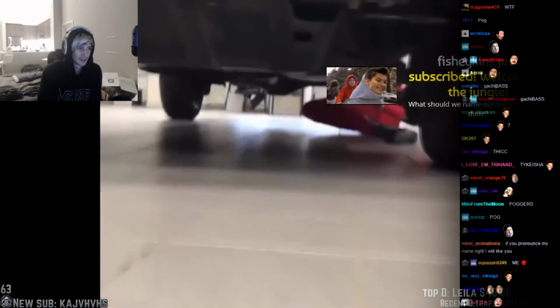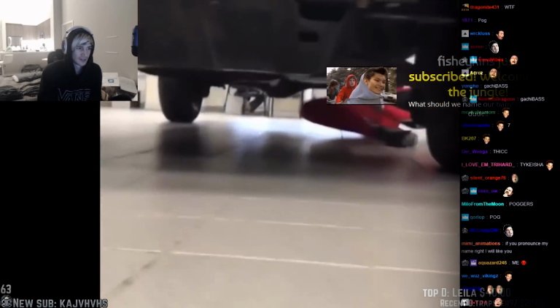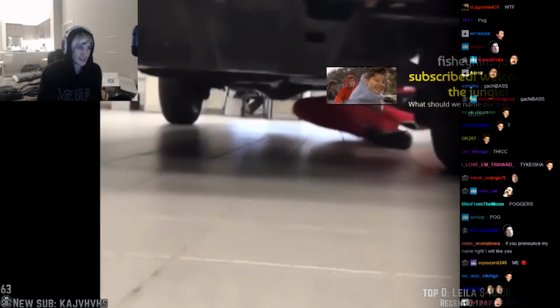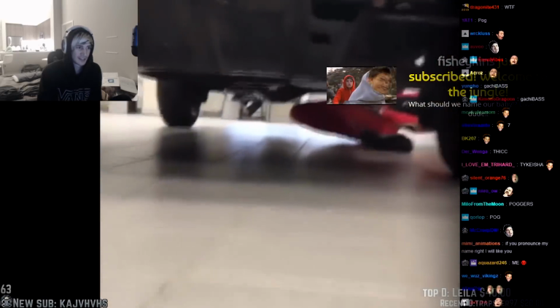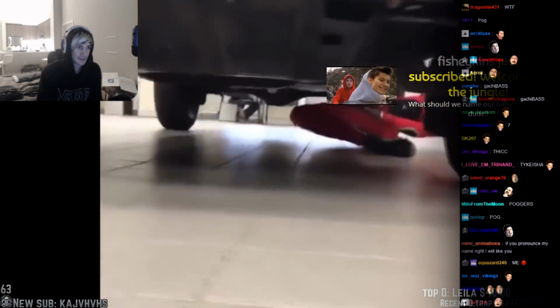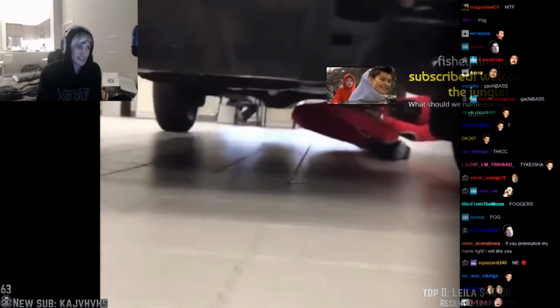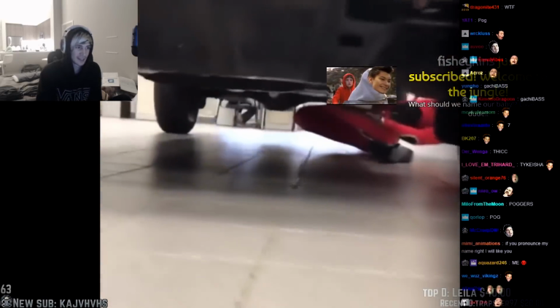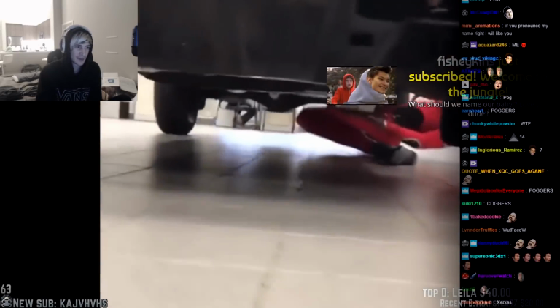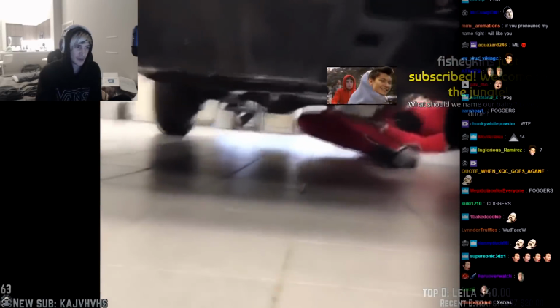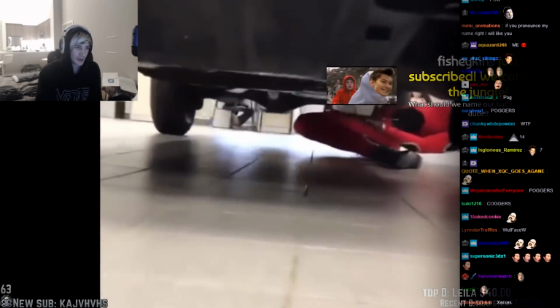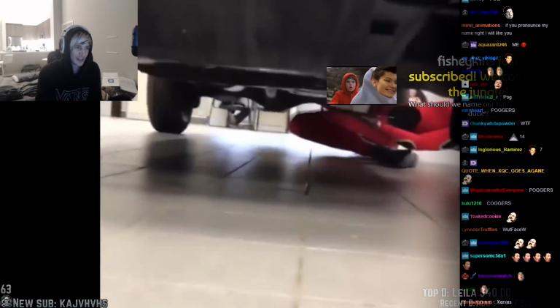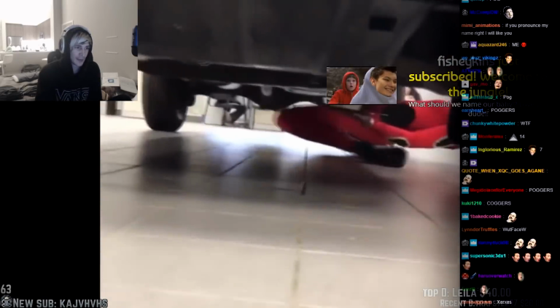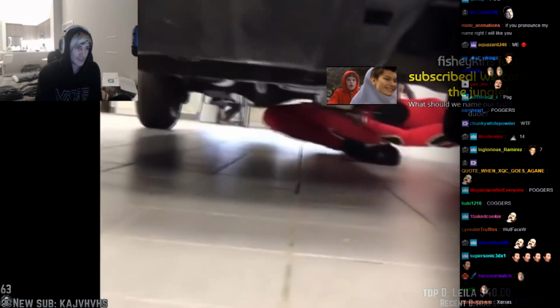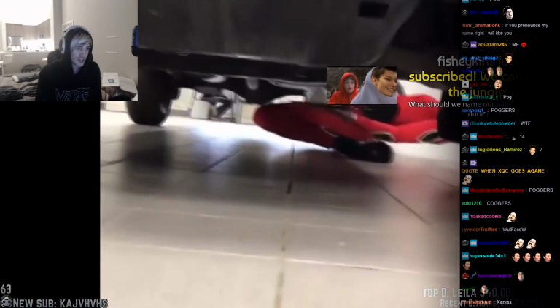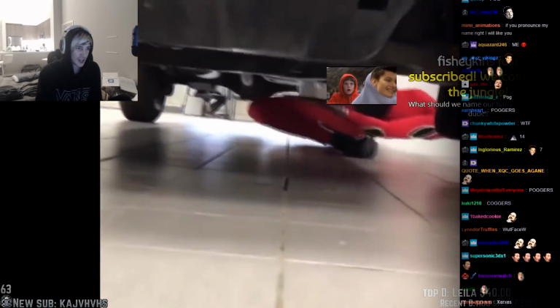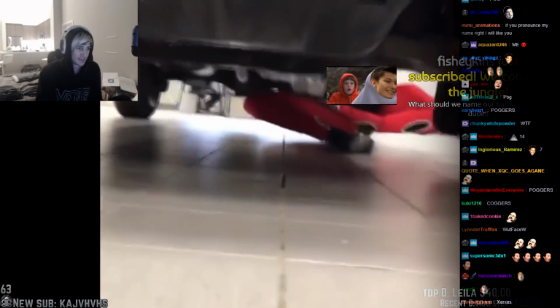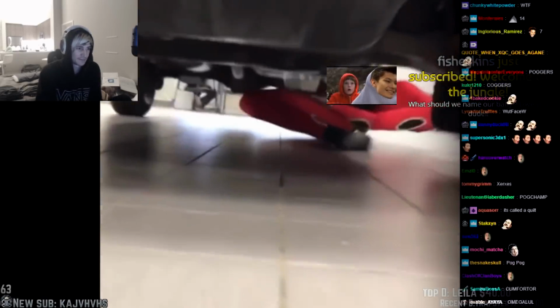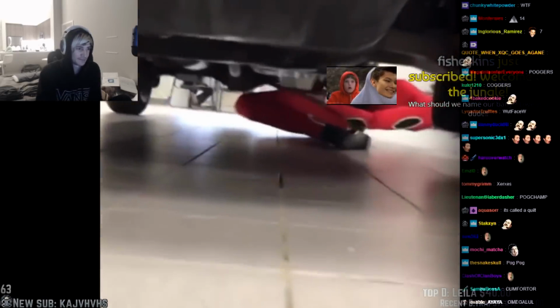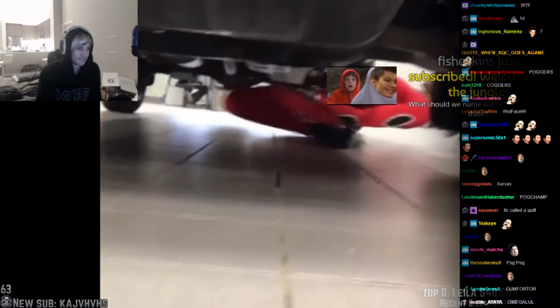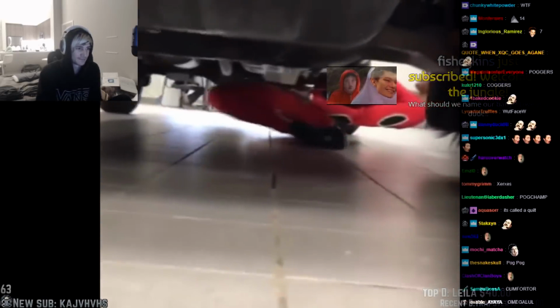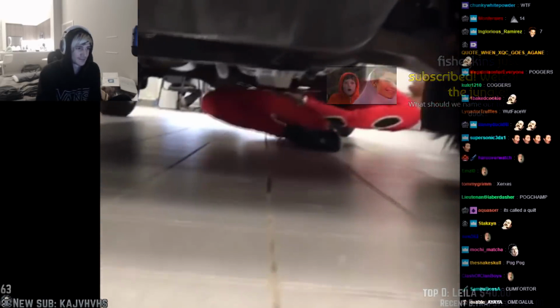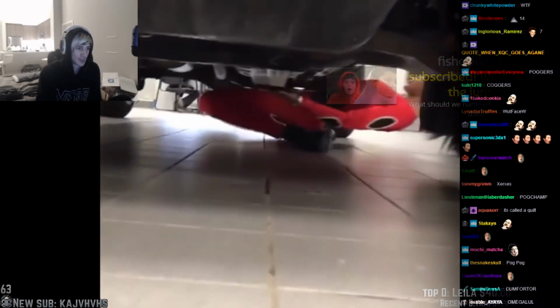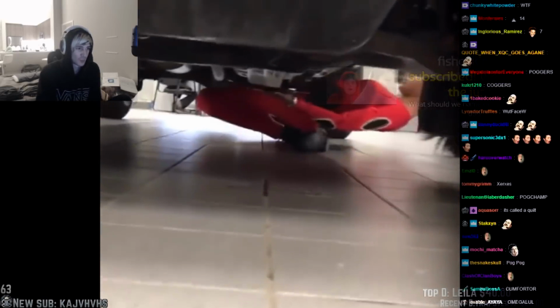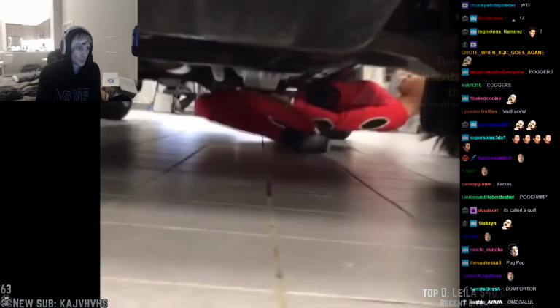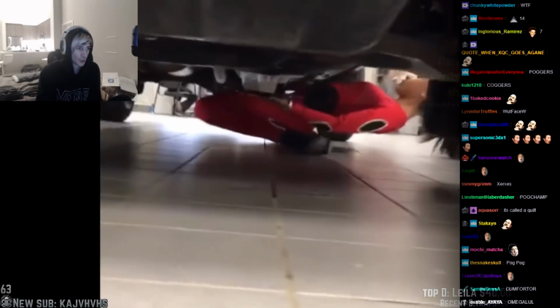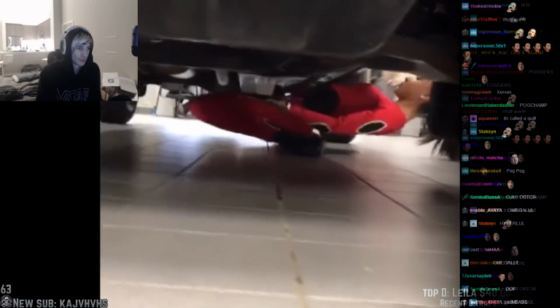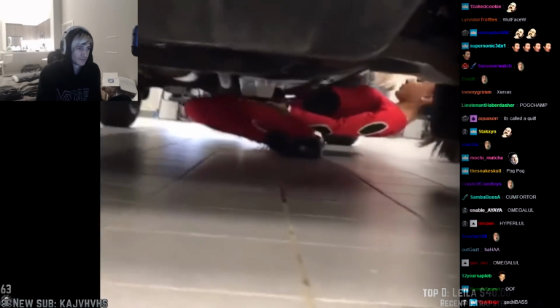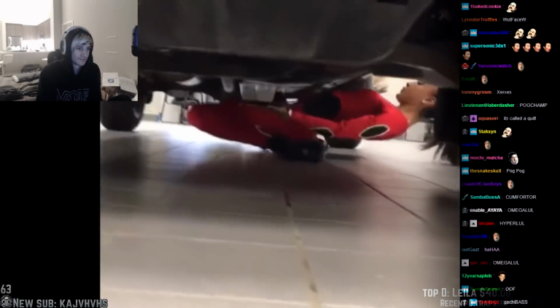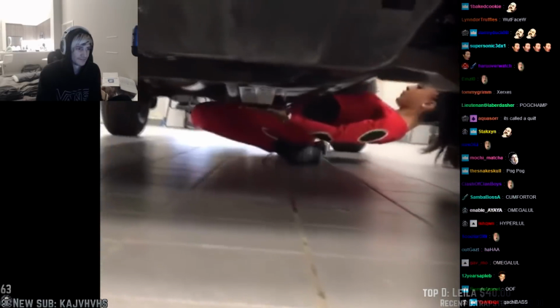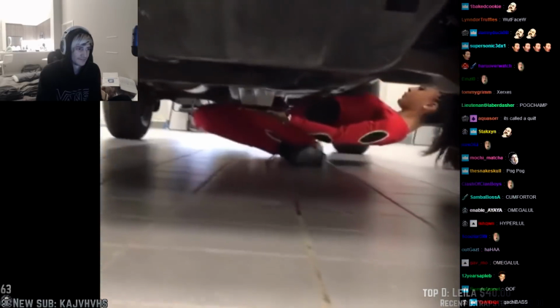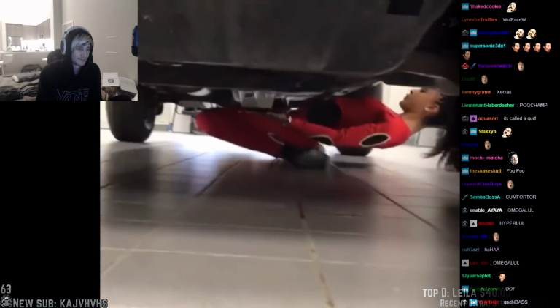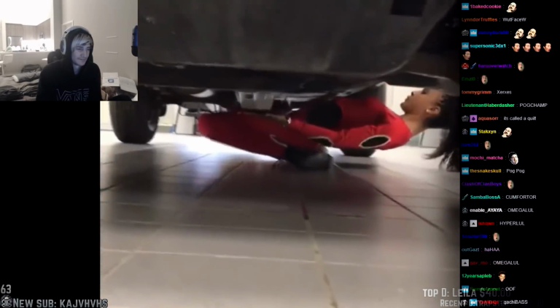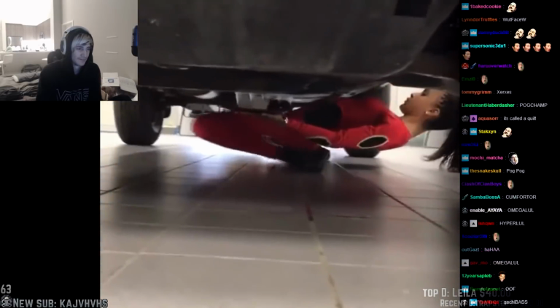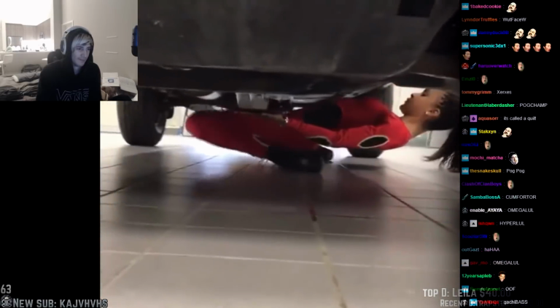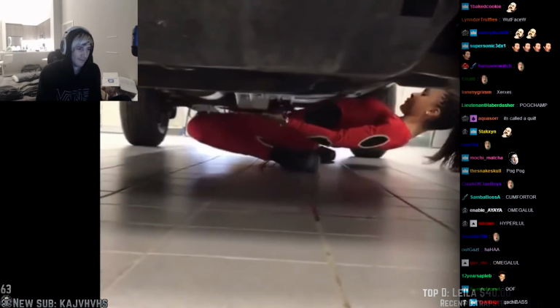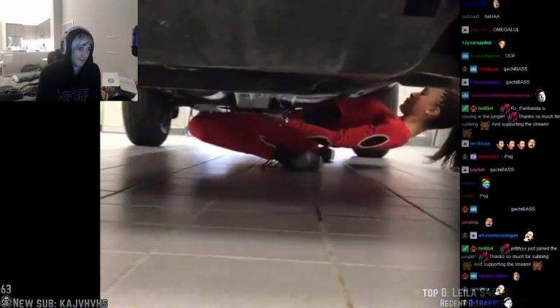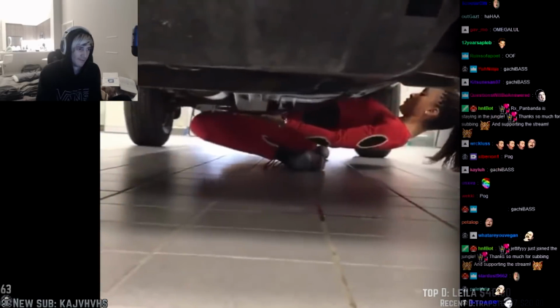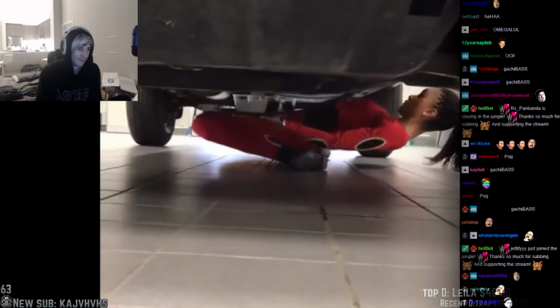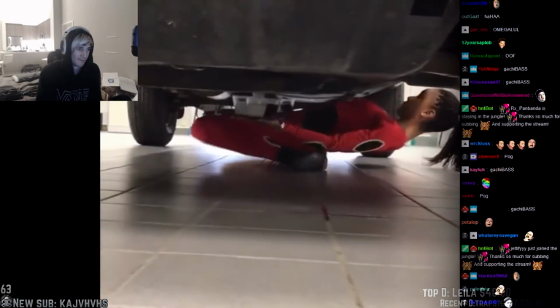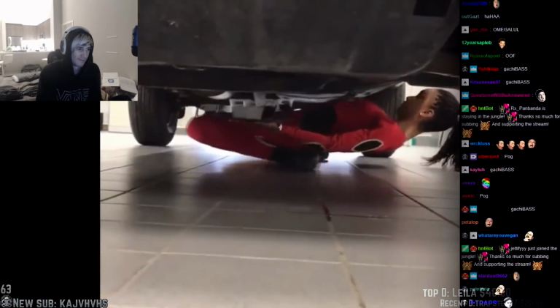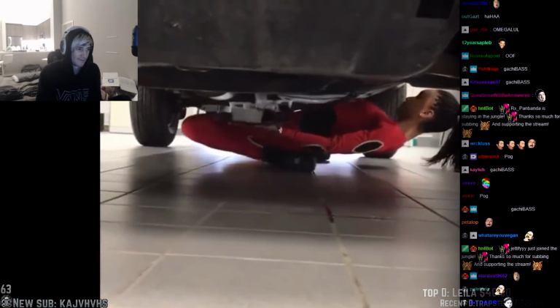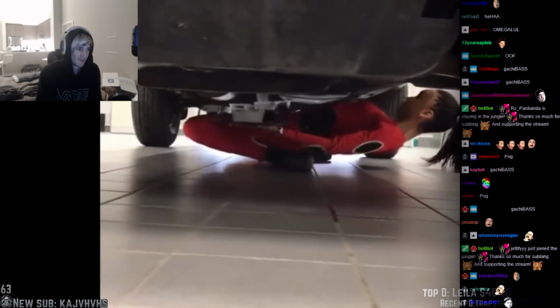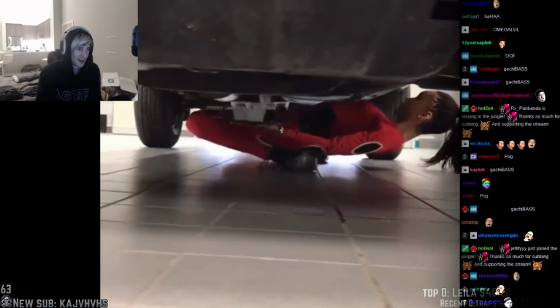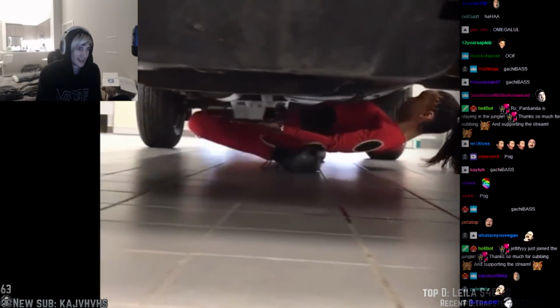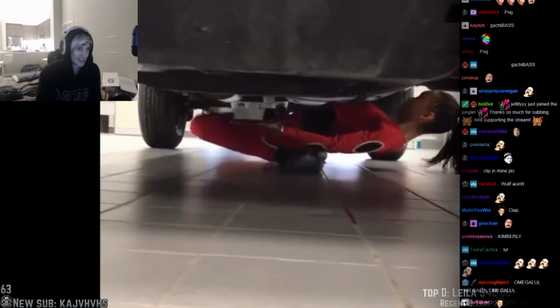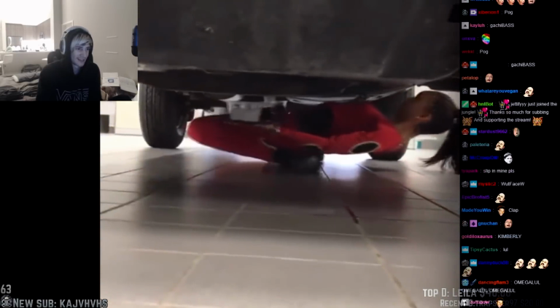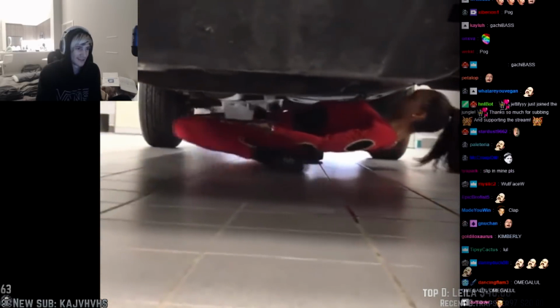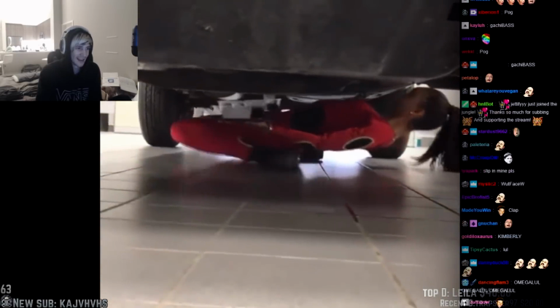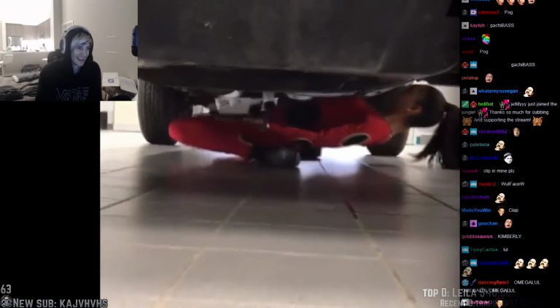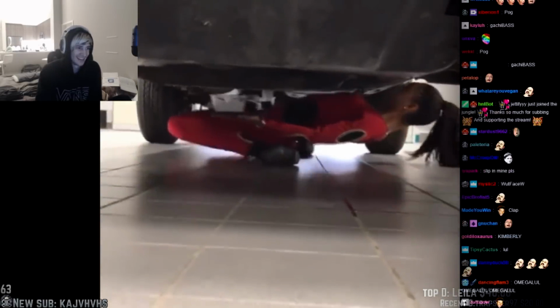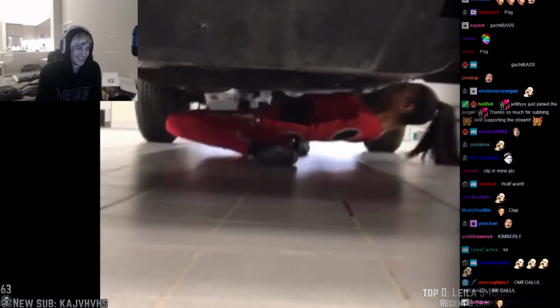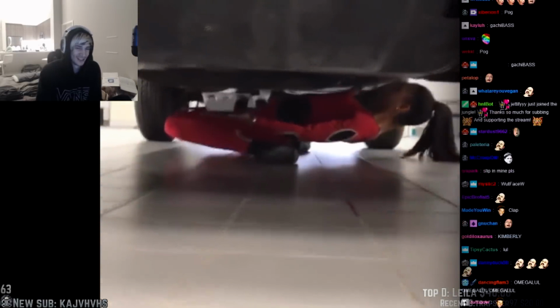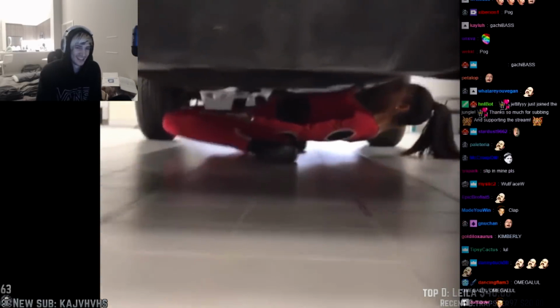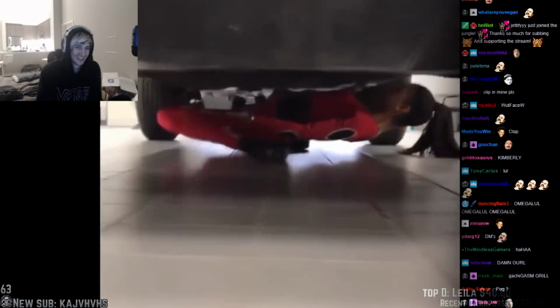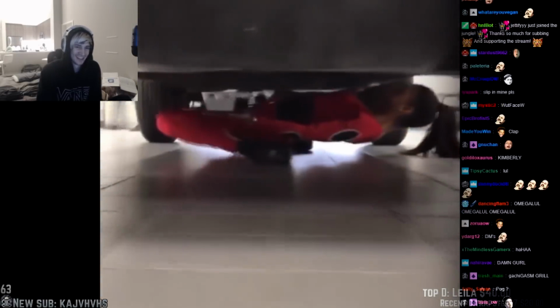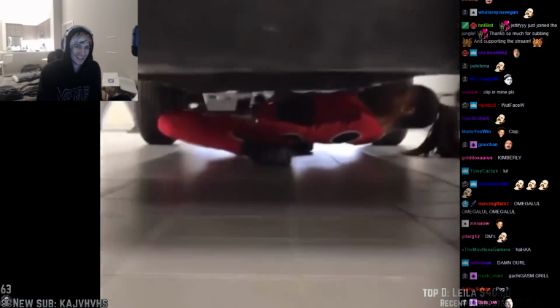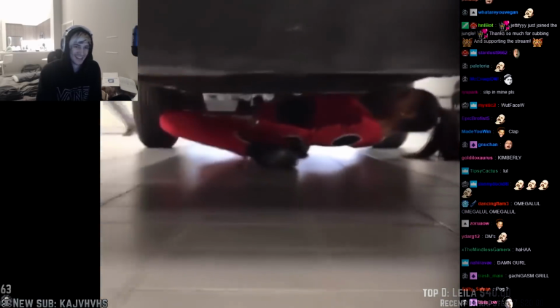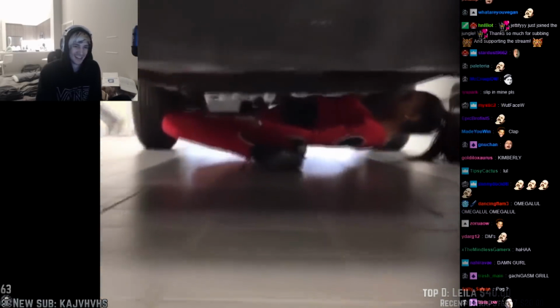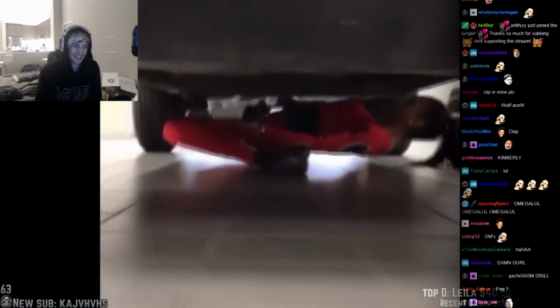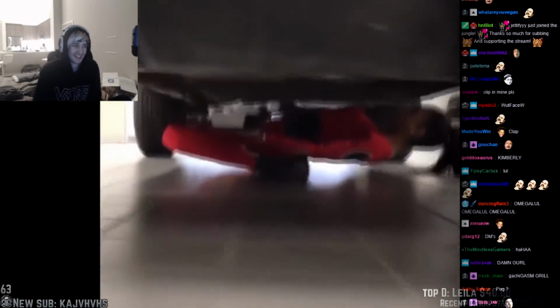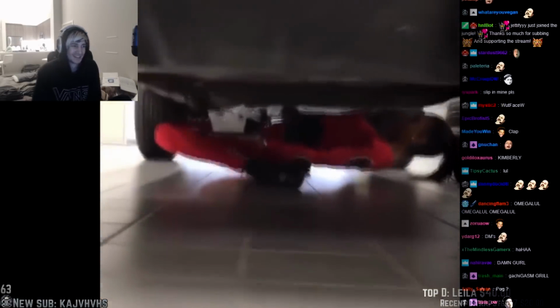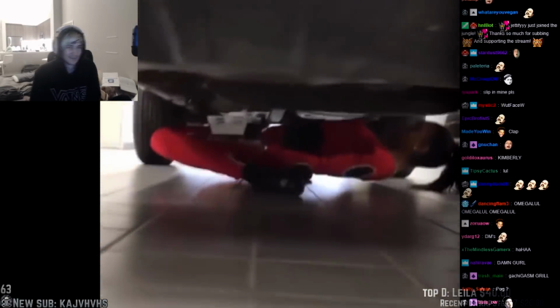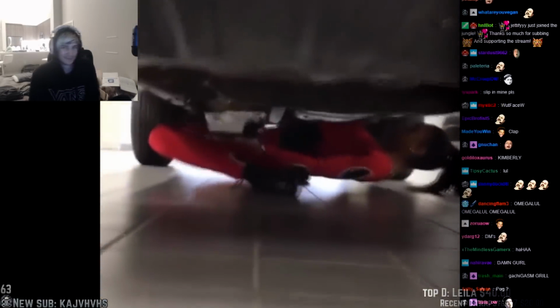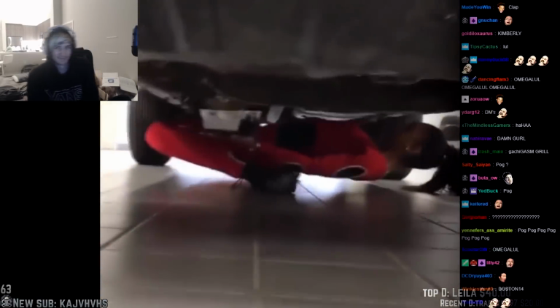This is me slipping into your DMs, chat. What should we name our baby?